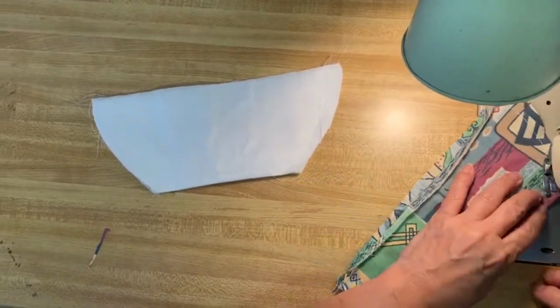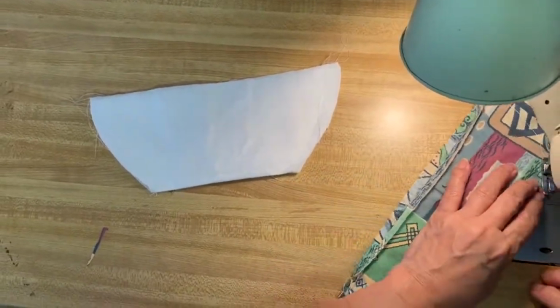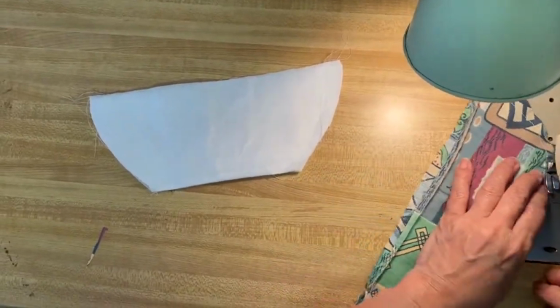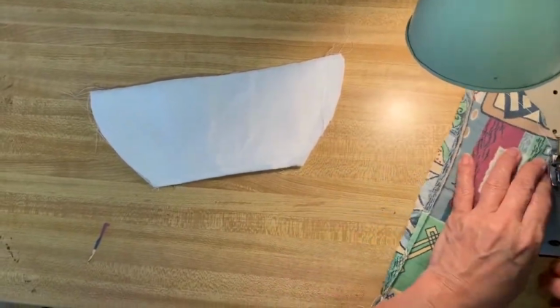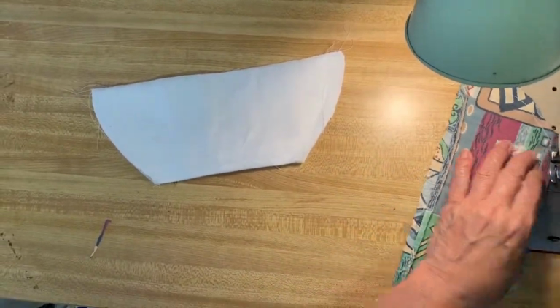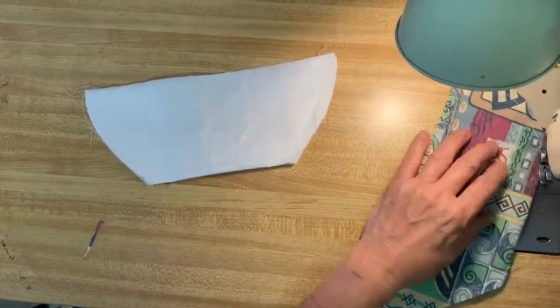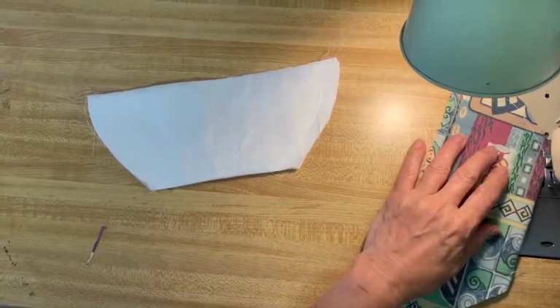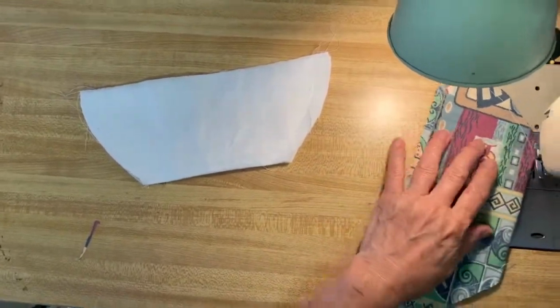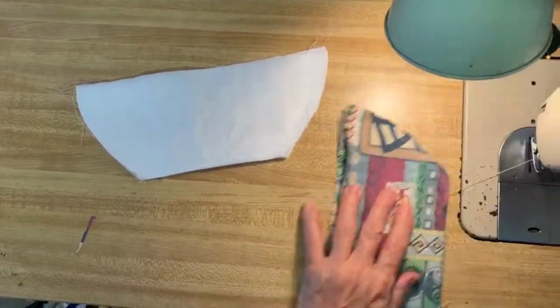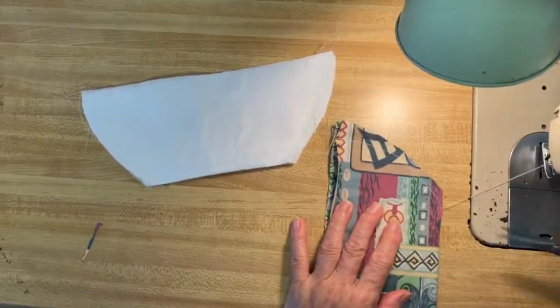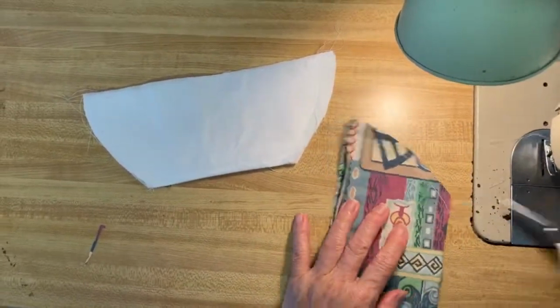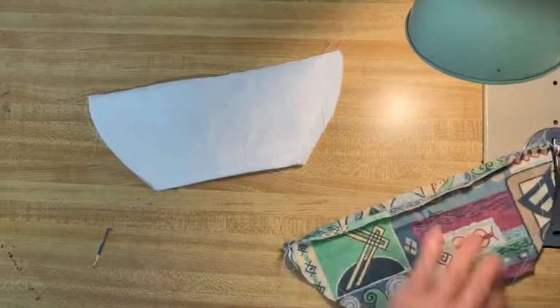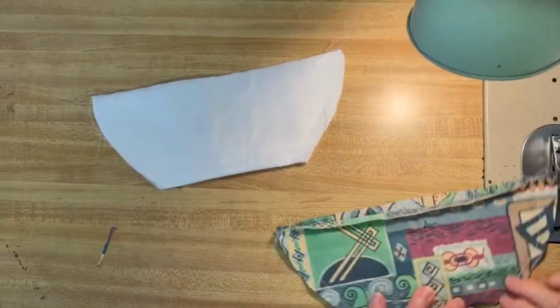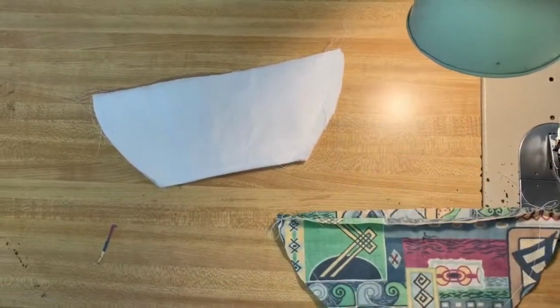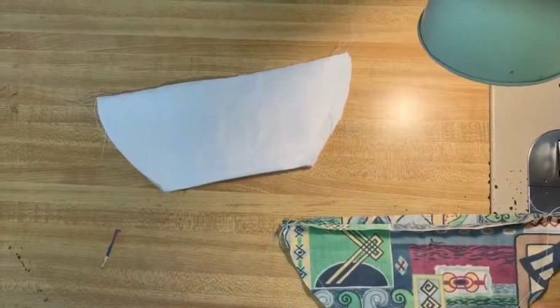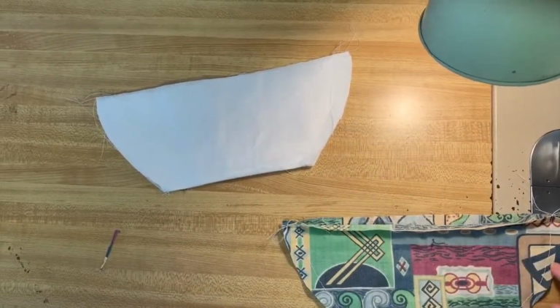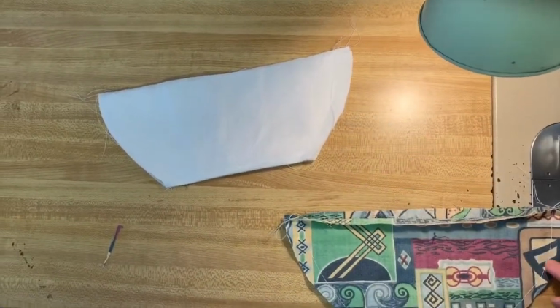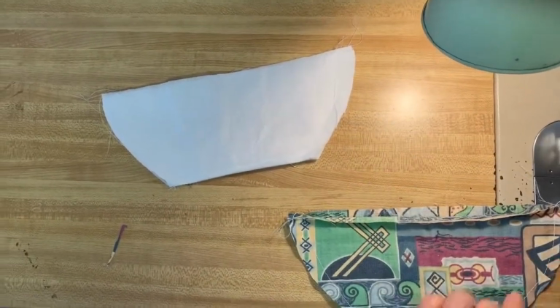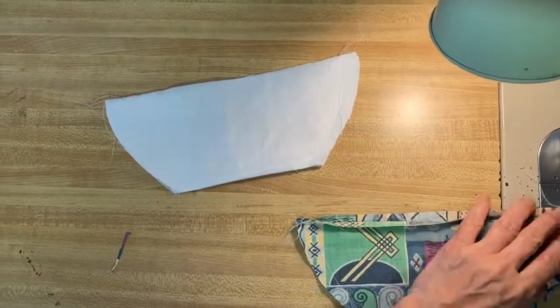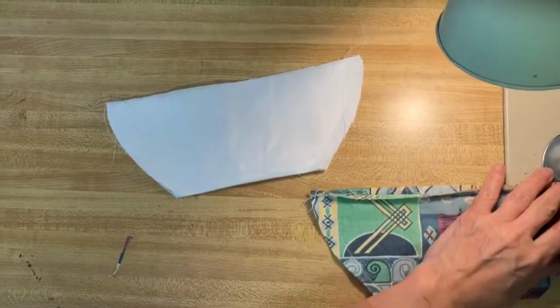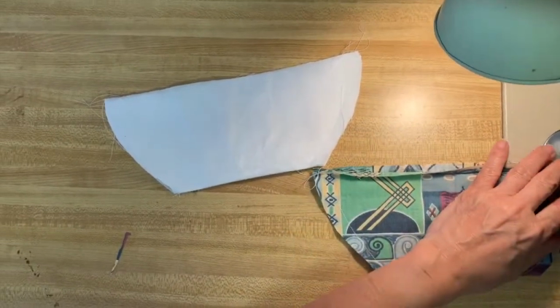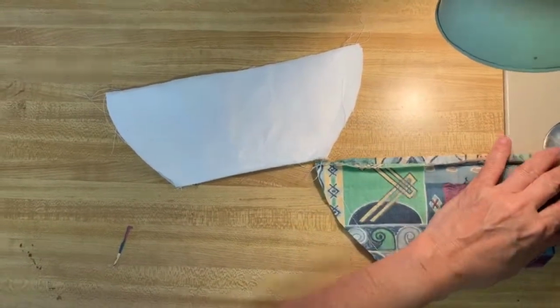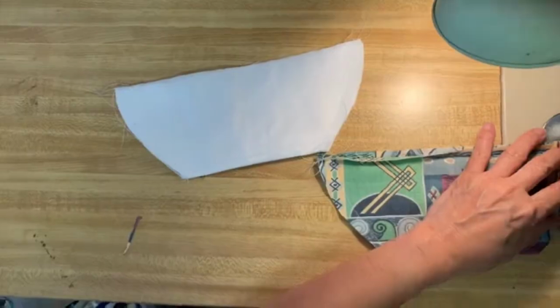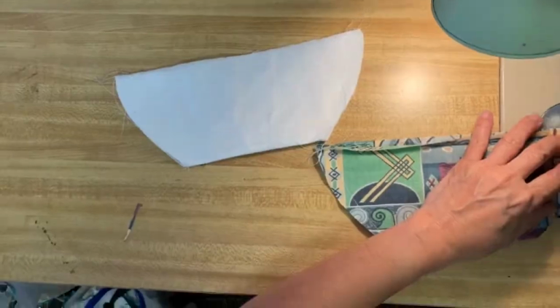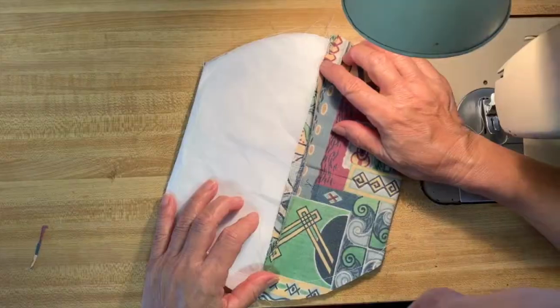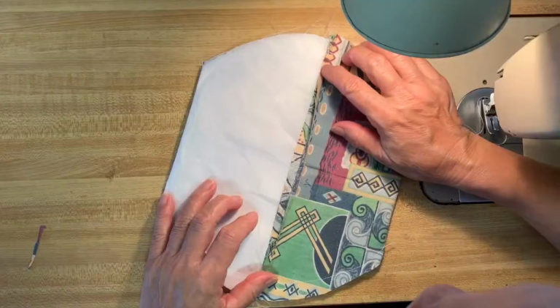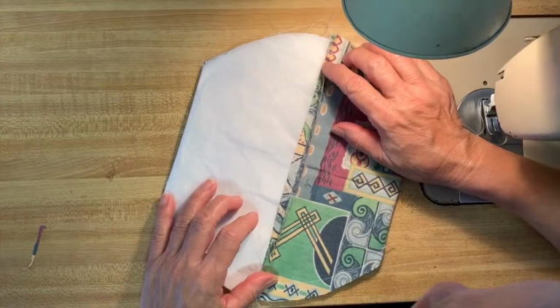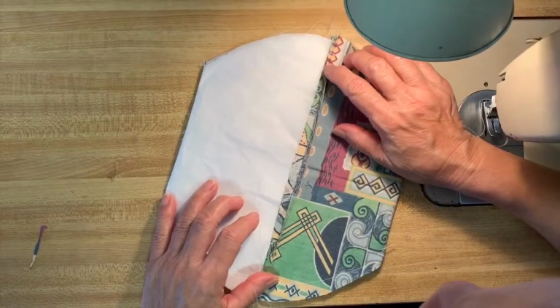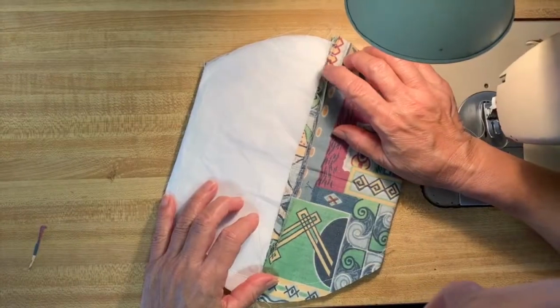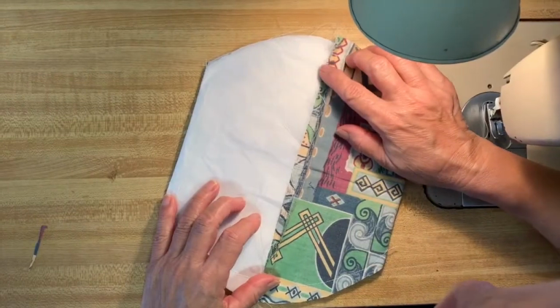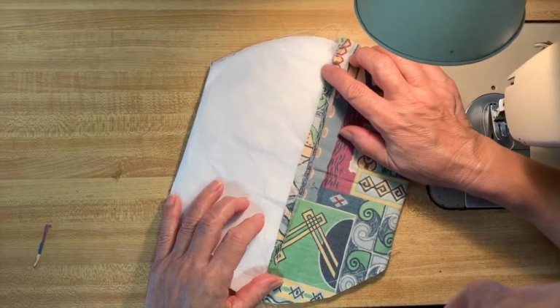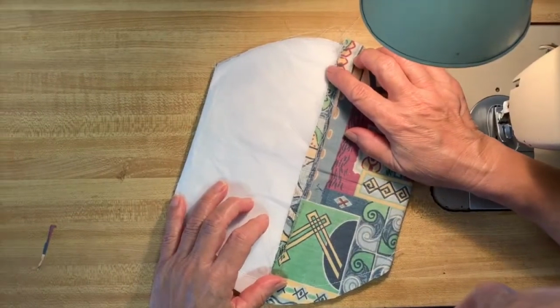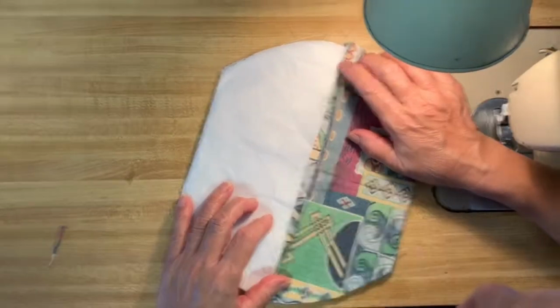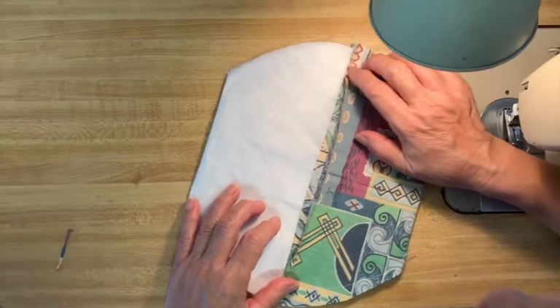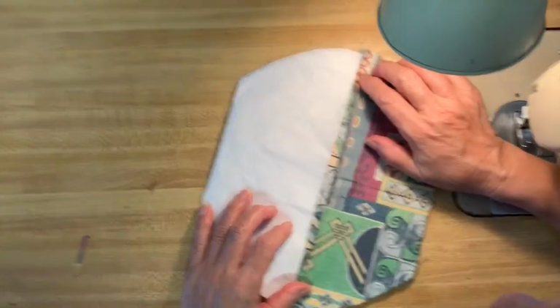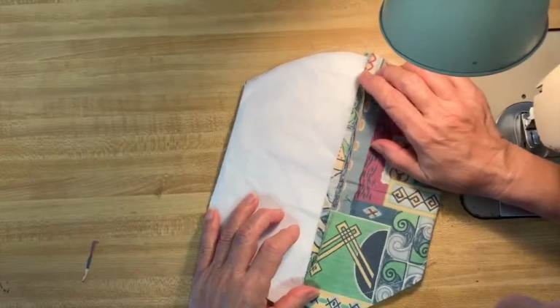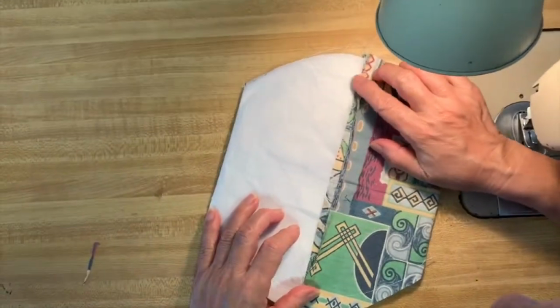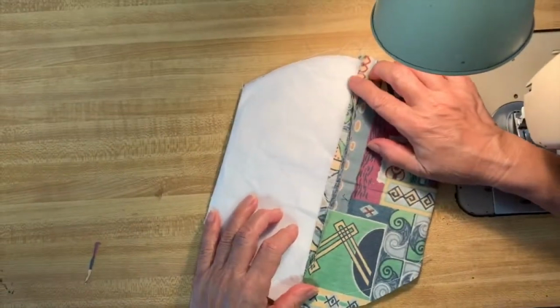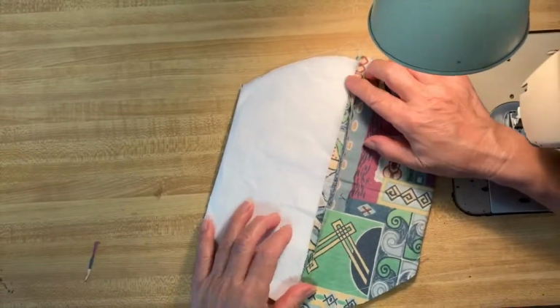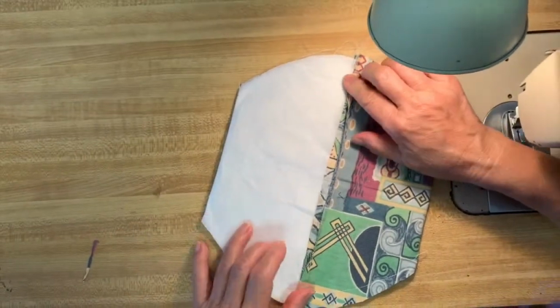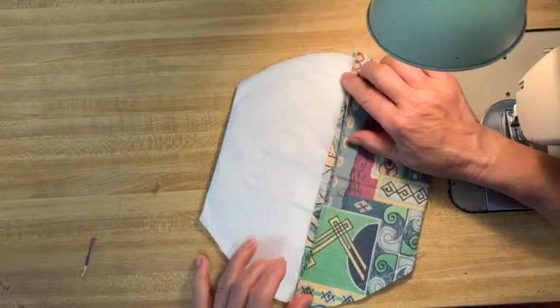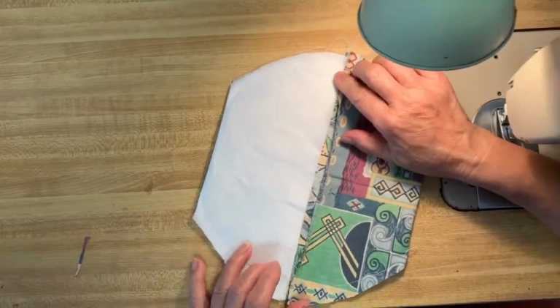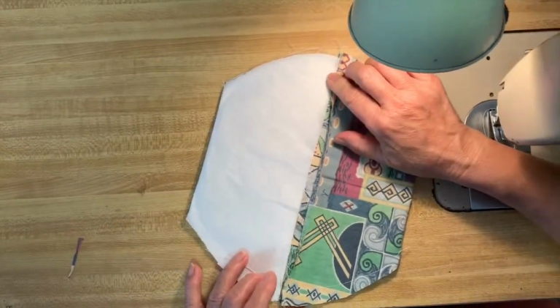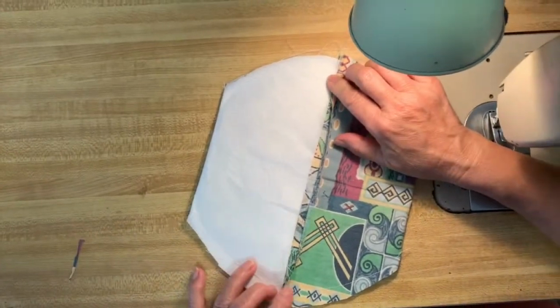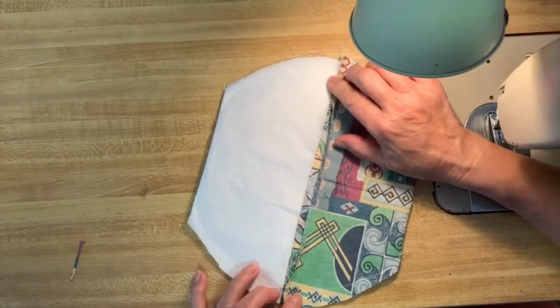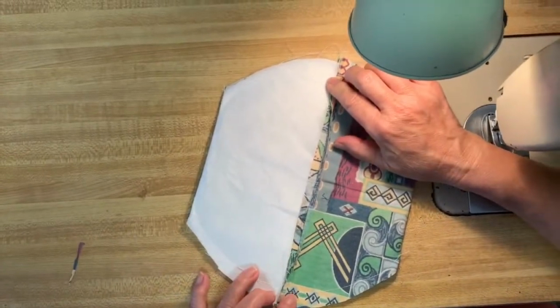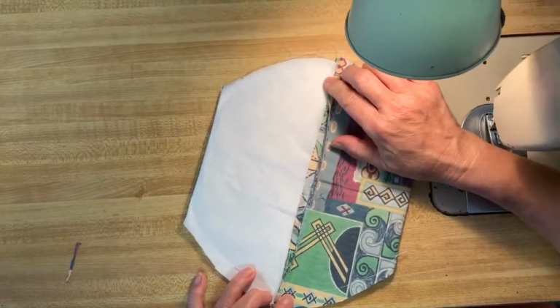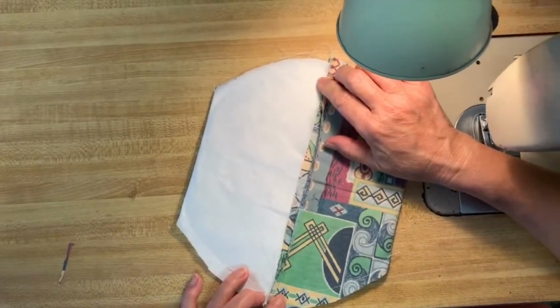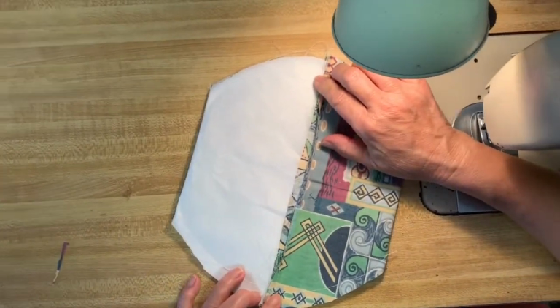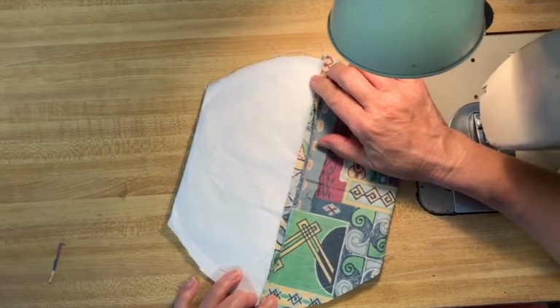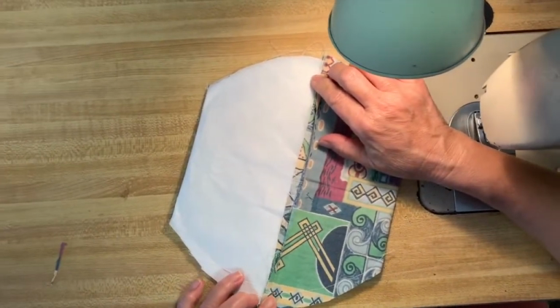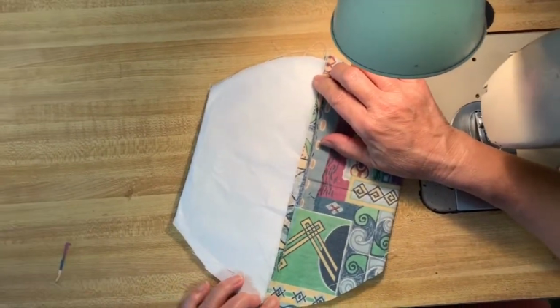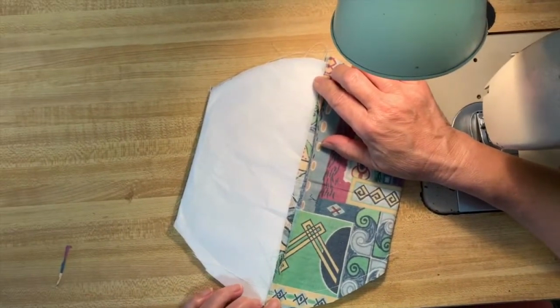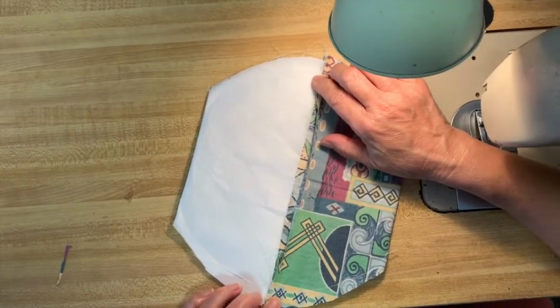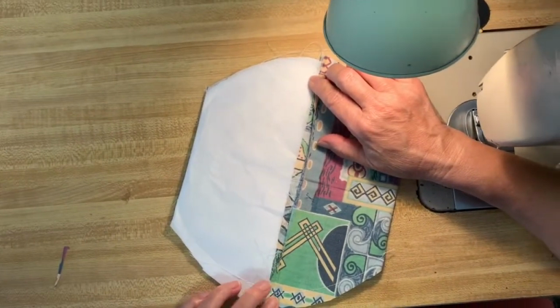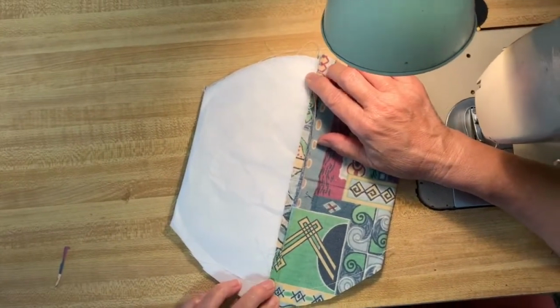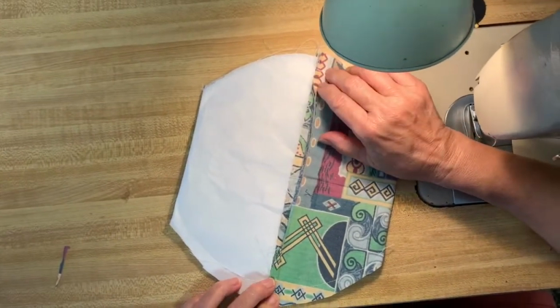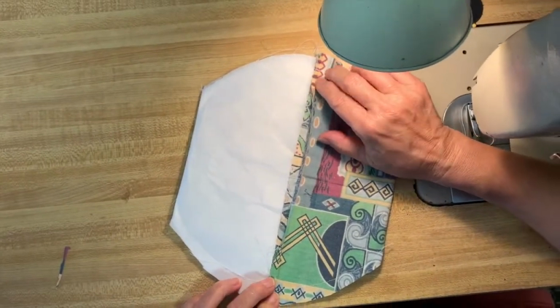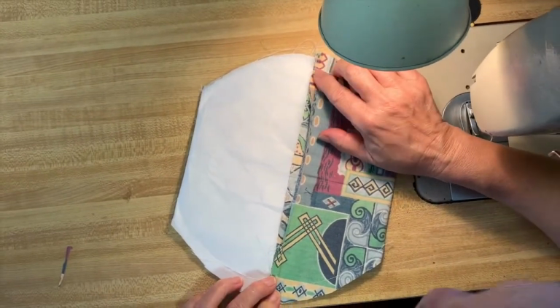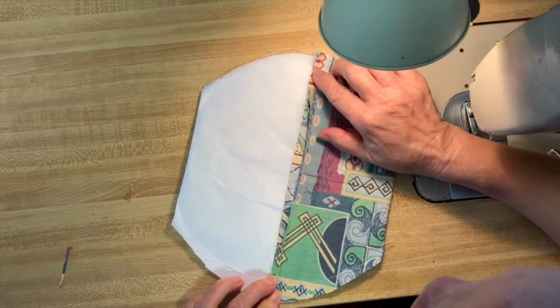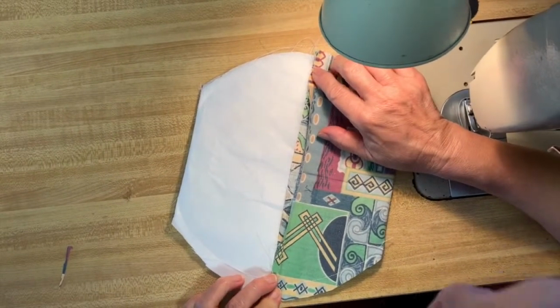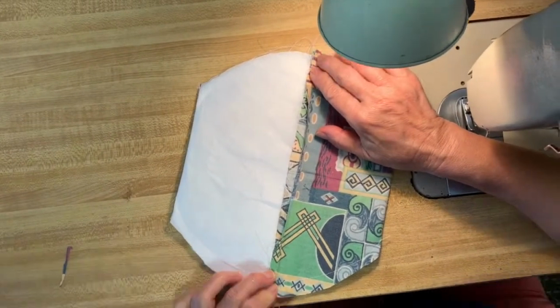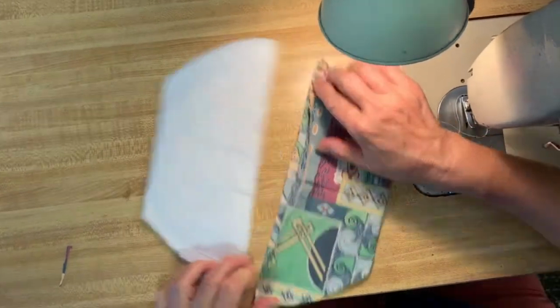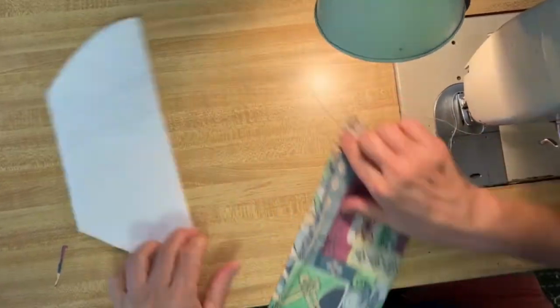Put the two edges side by side to make sure that the seams align. If not, you can re-sew and make the seams line up.